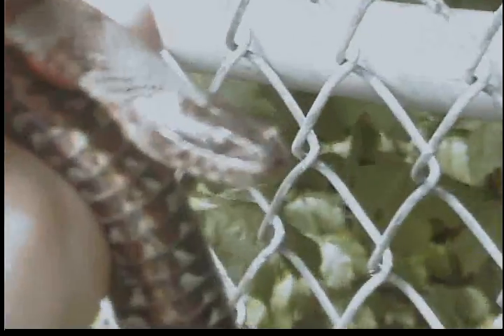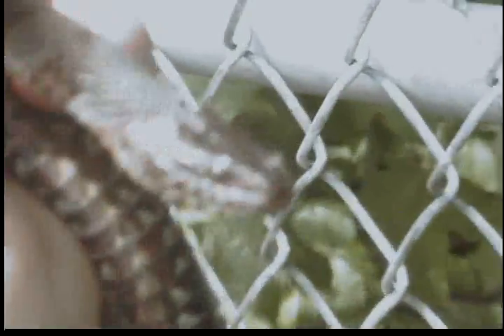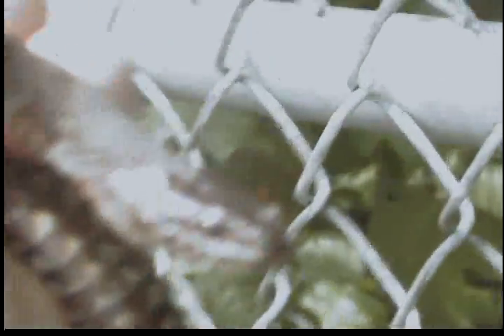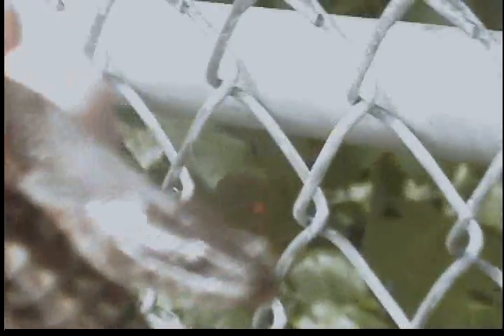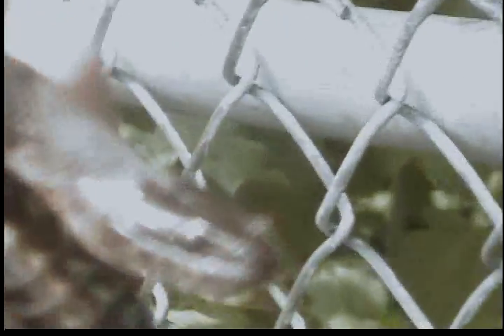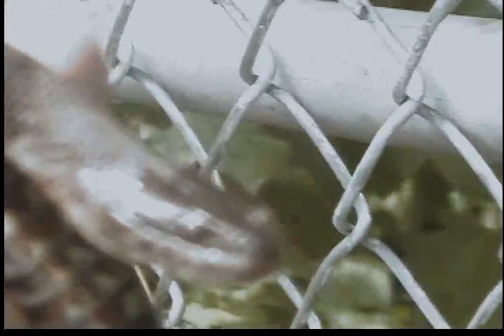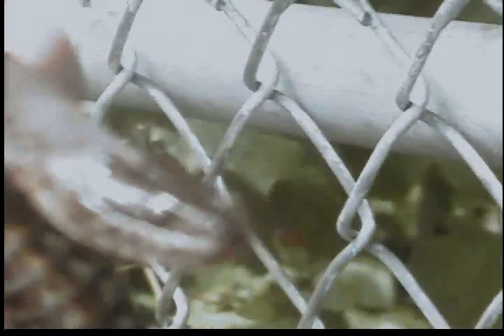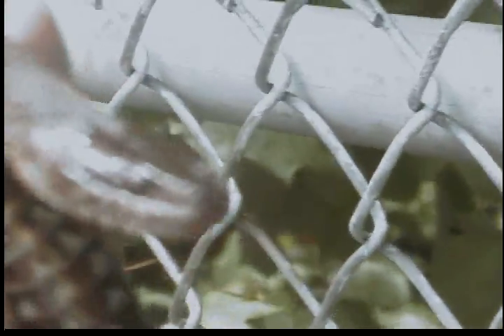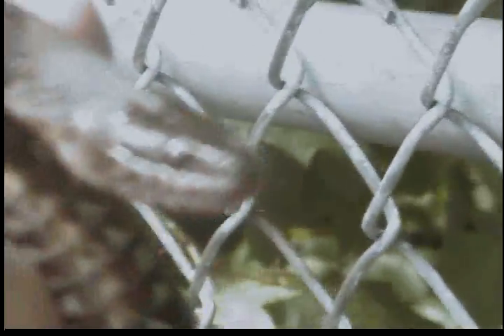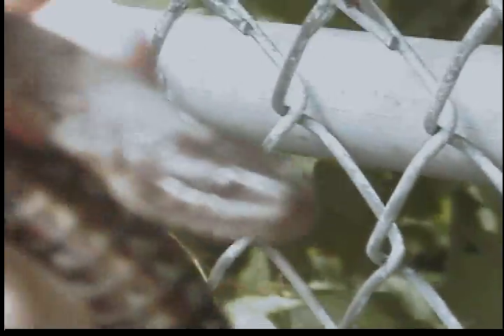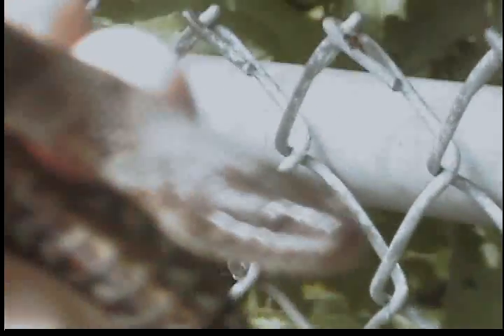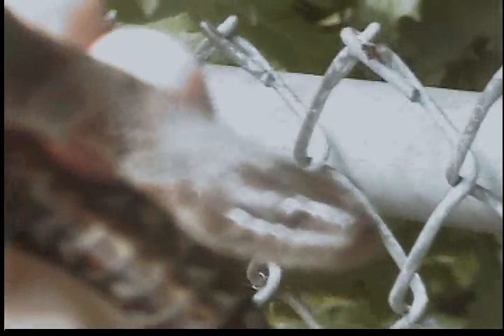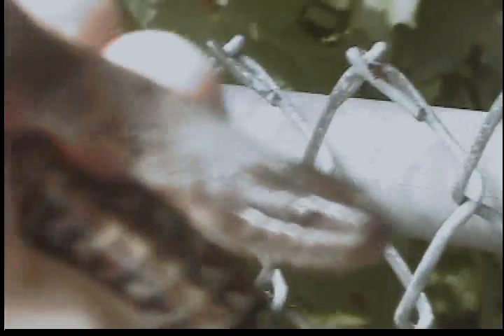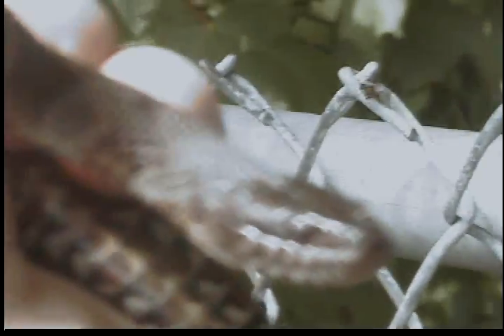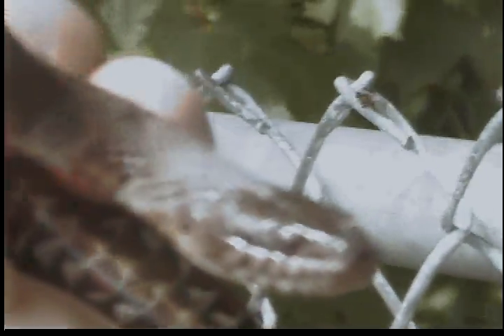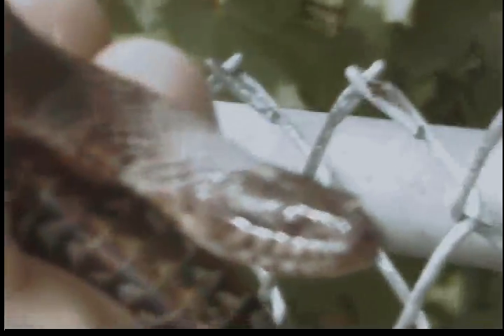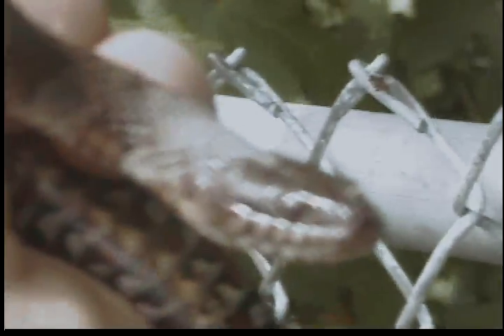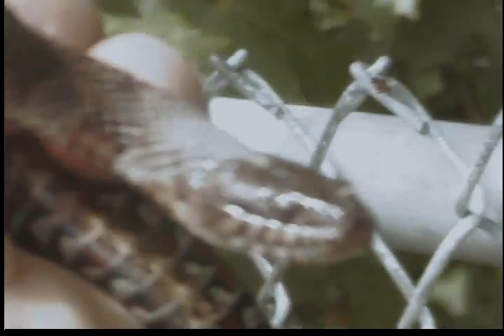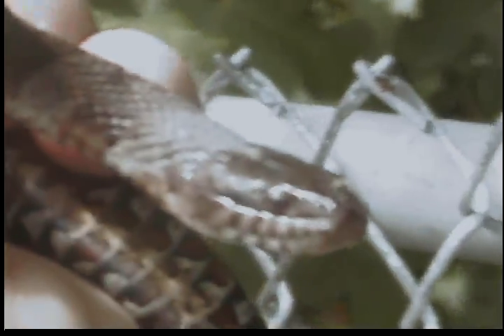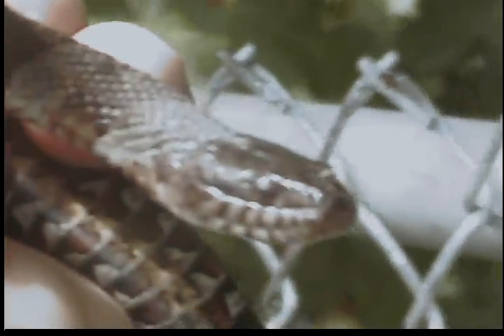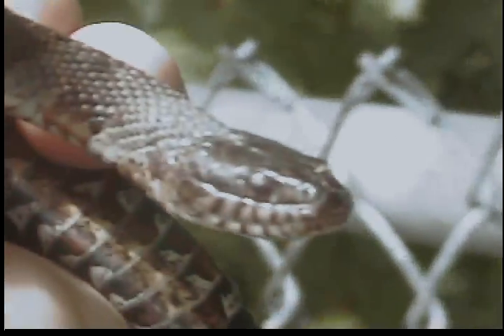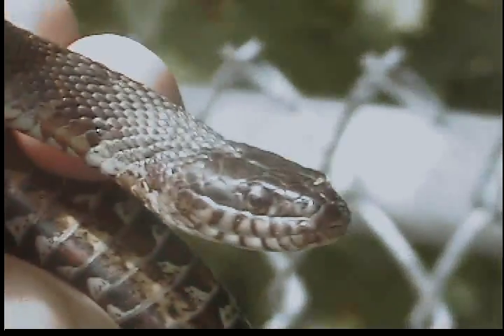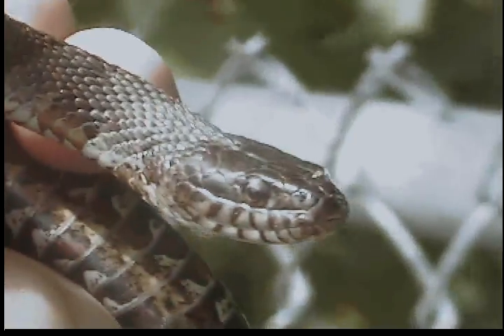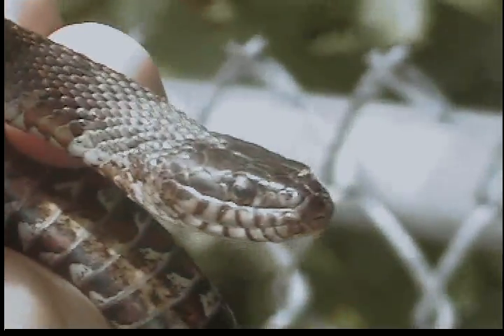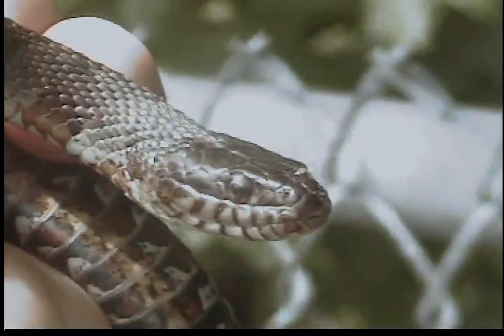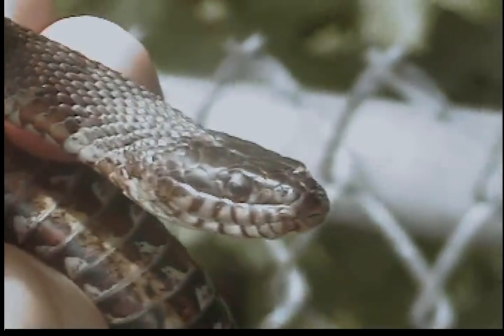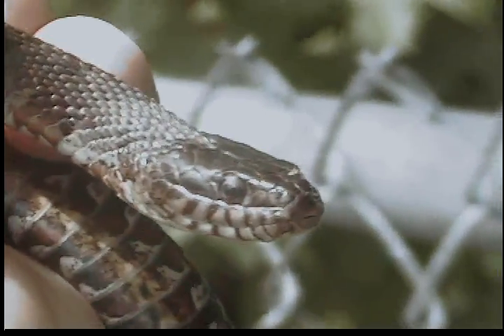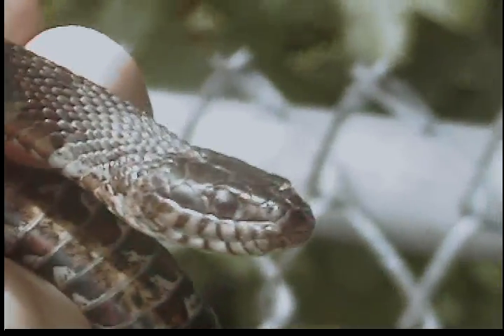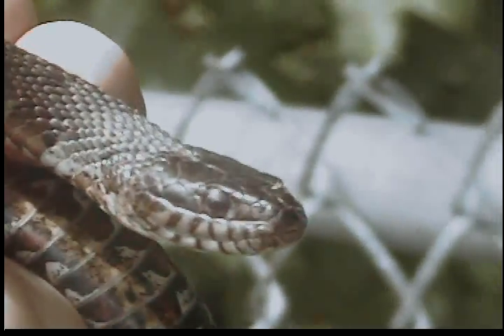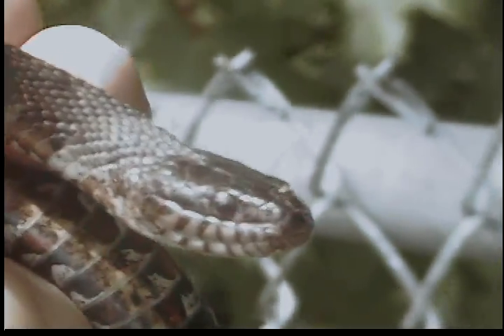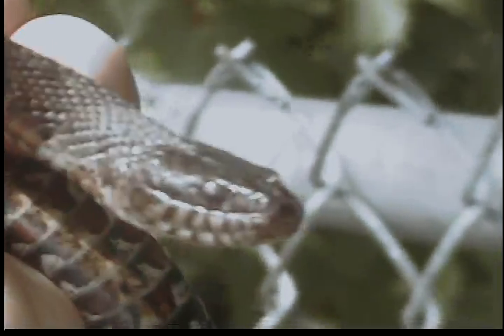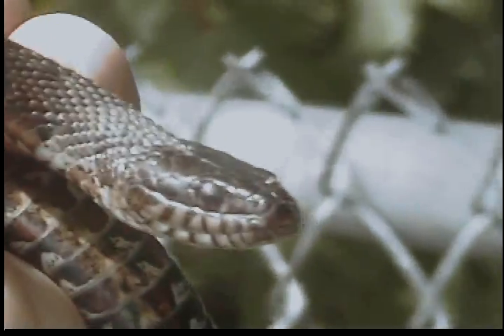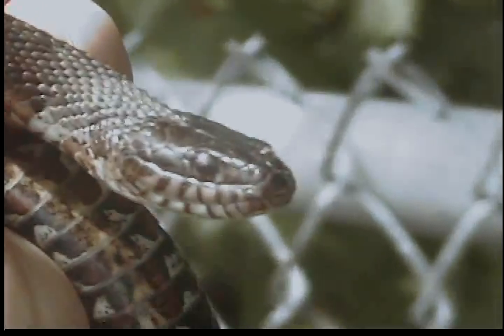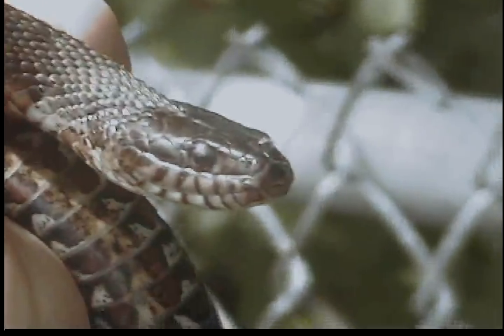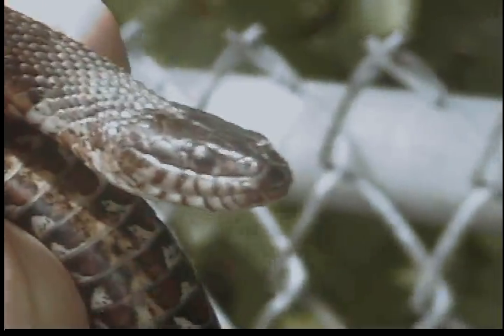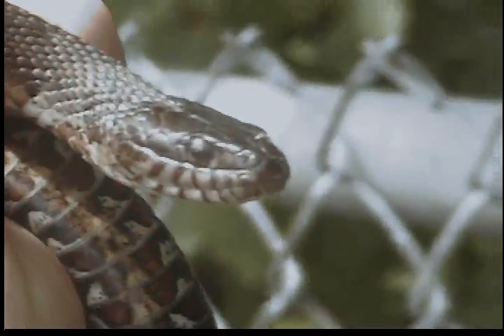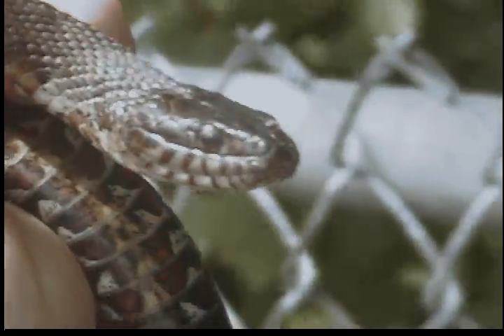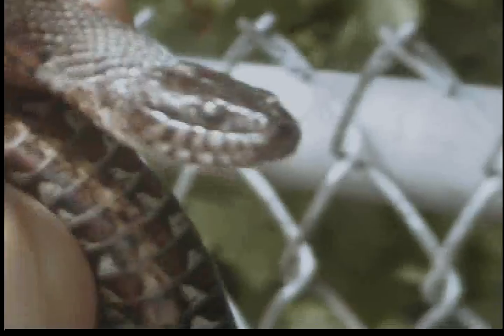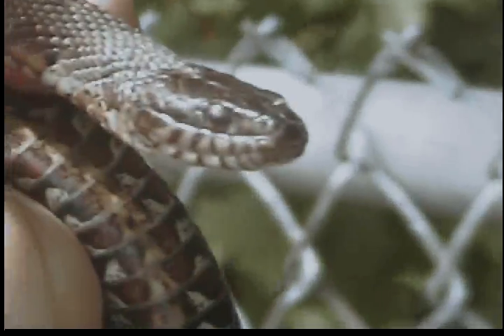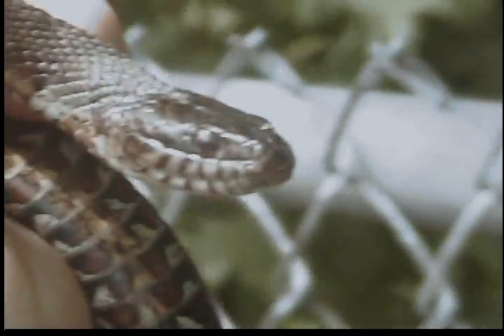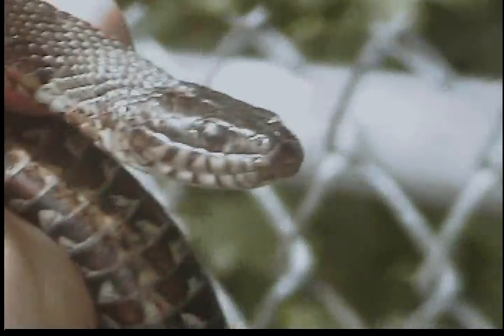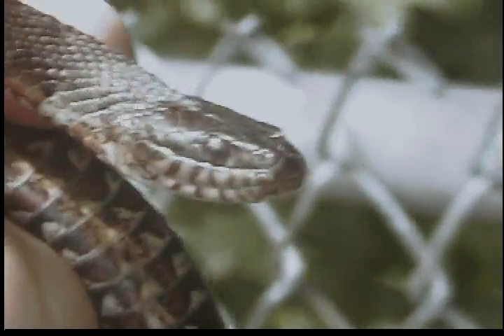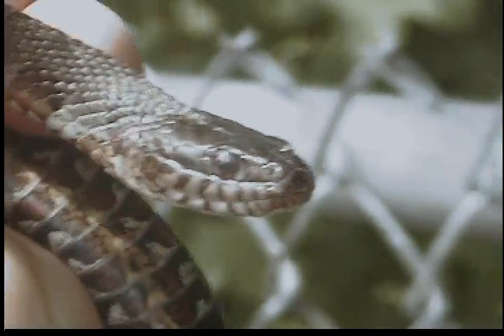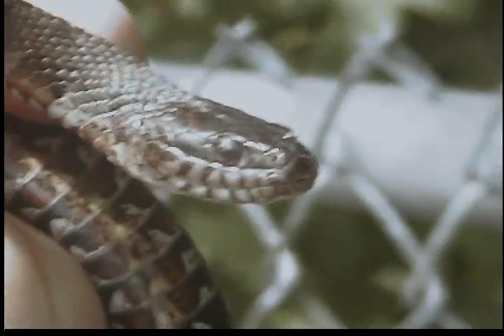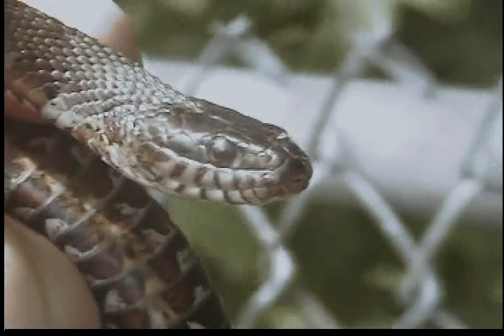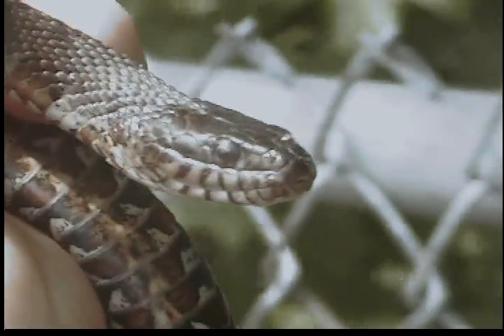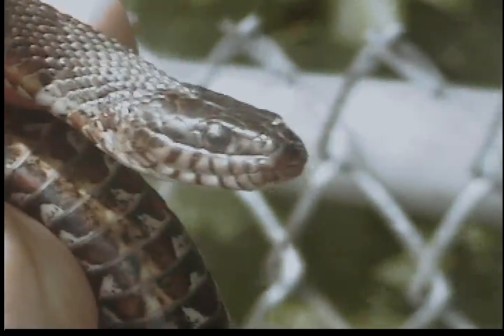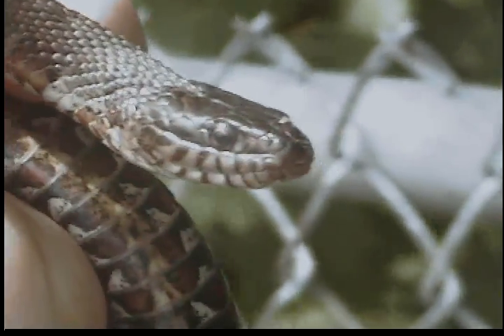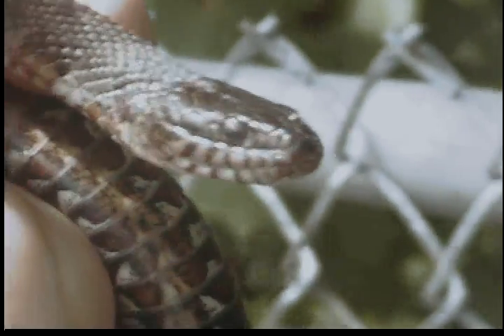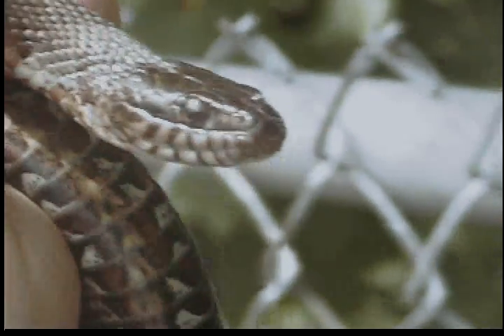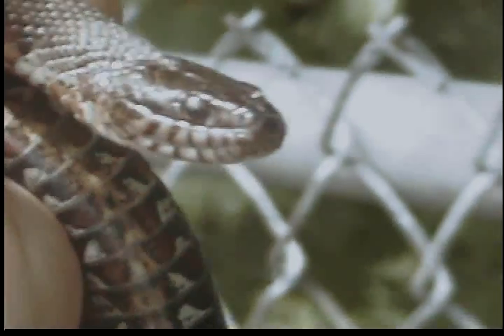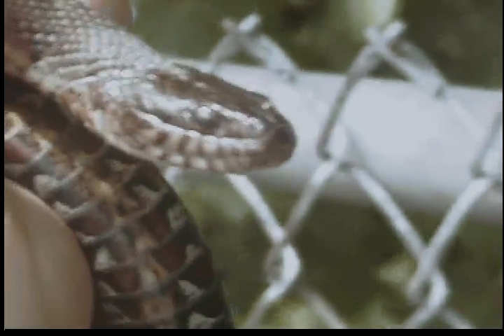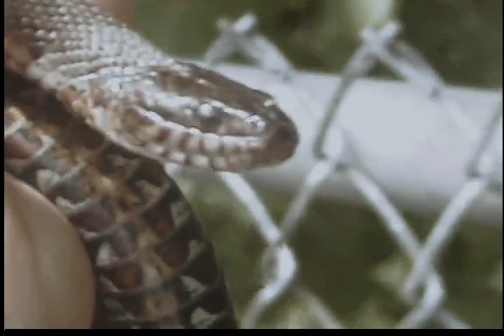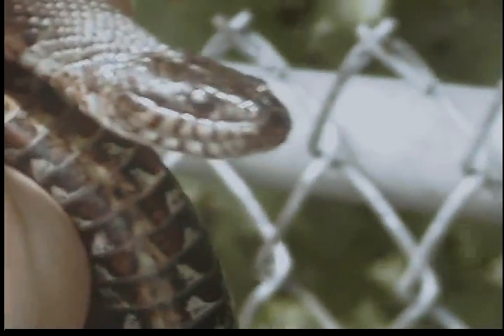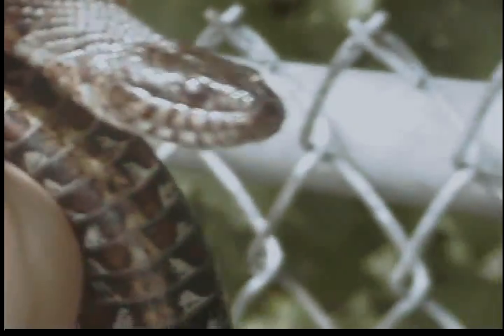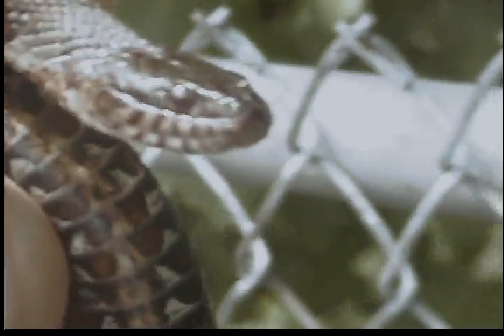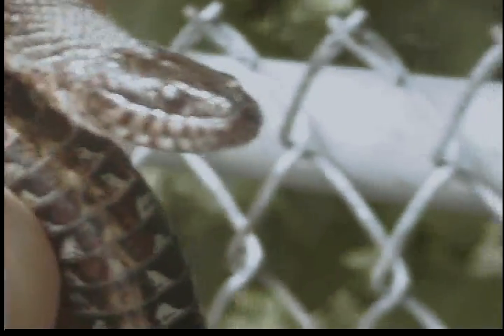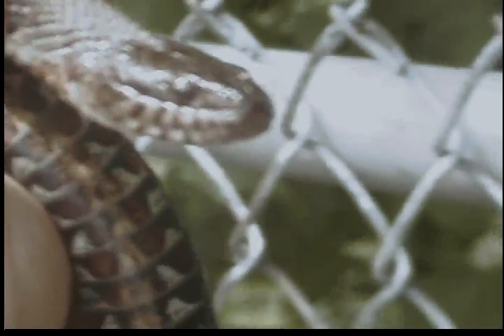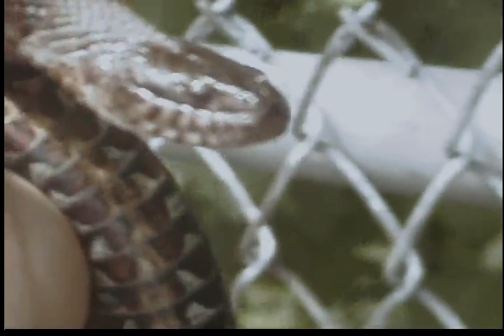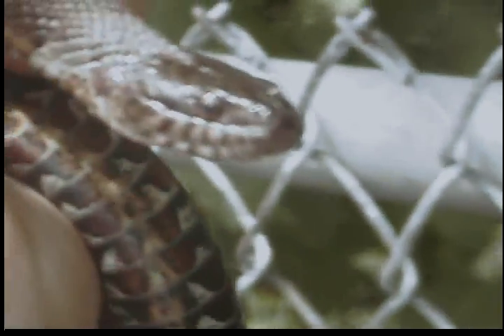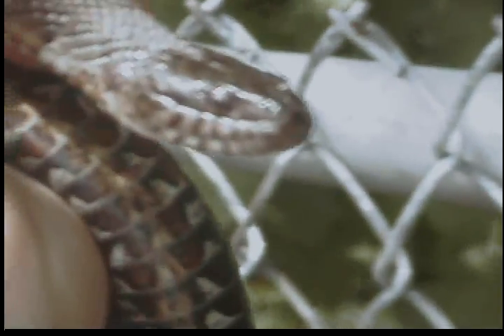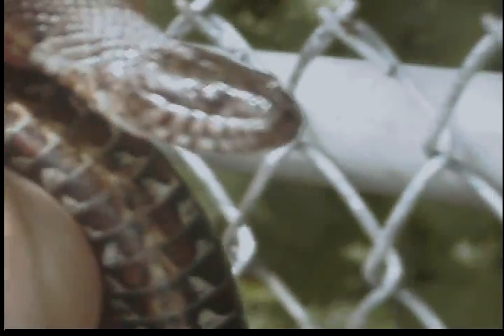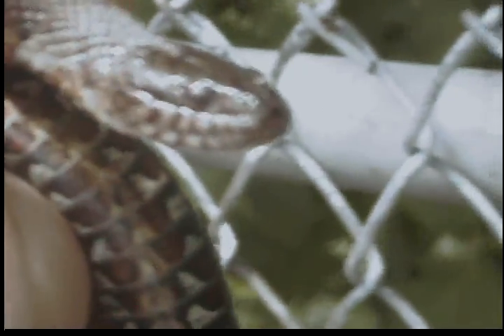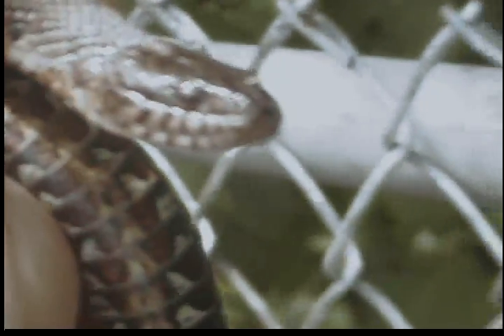Let's see if we can zoom in here and get a little close-up on this. Look at there — look at that smile. Isn't that beautiful? That's a pretty snake.